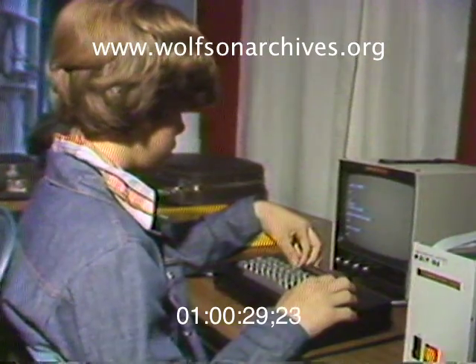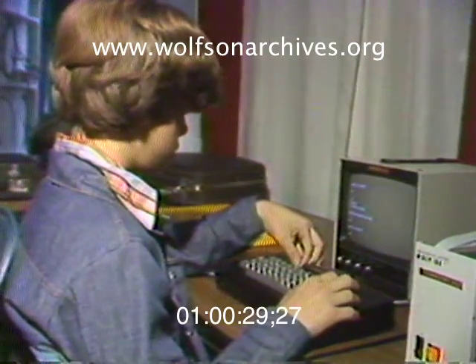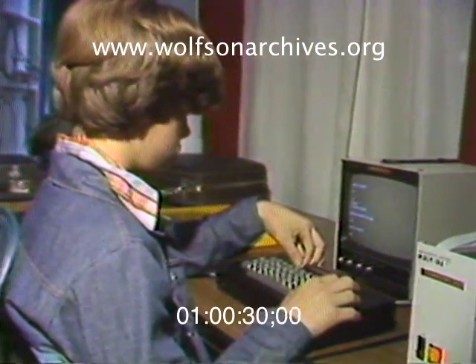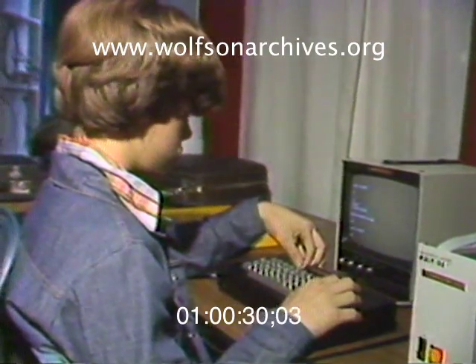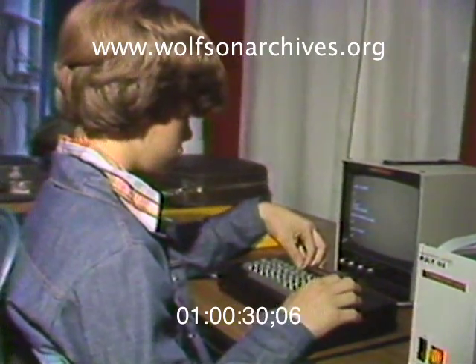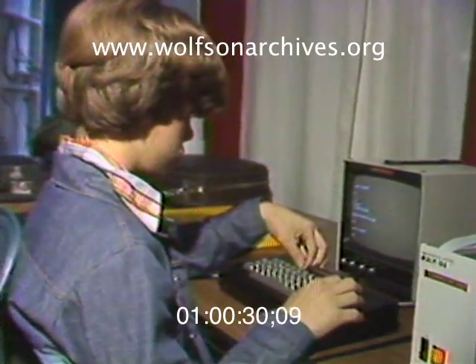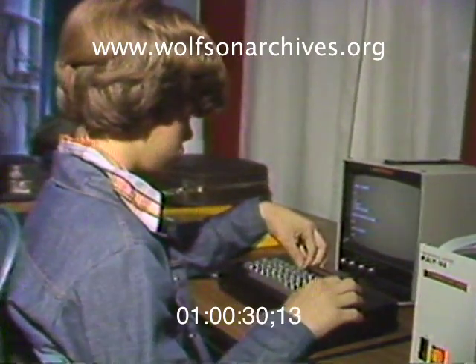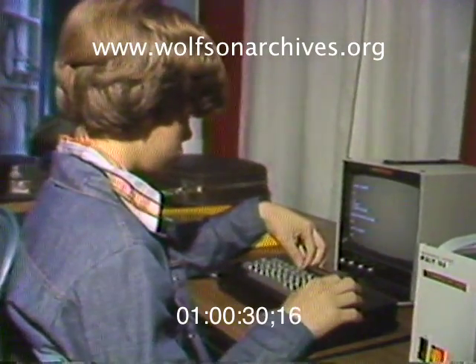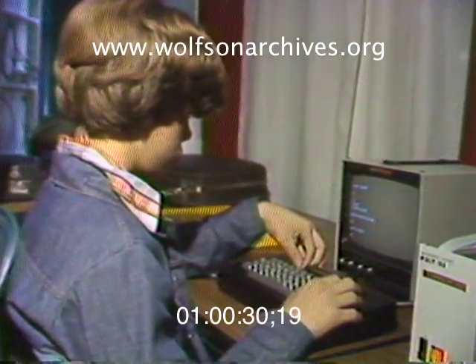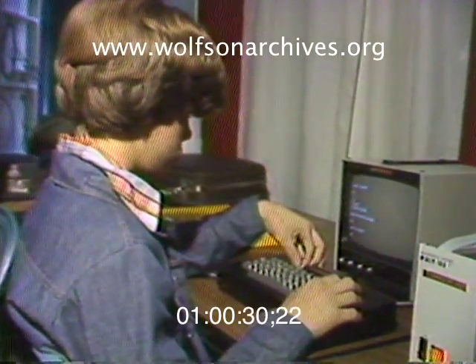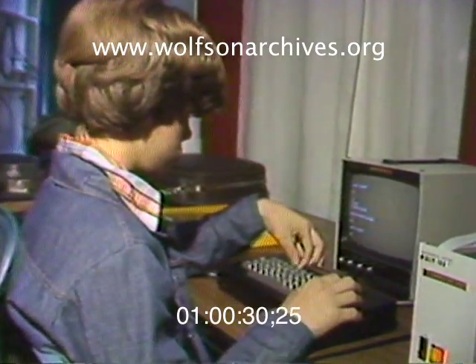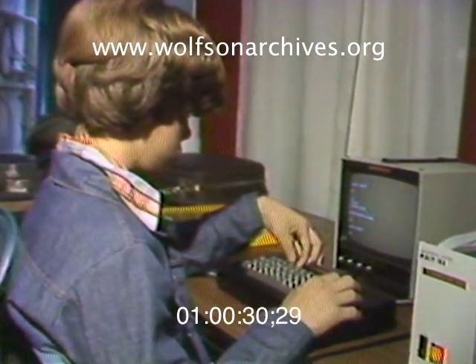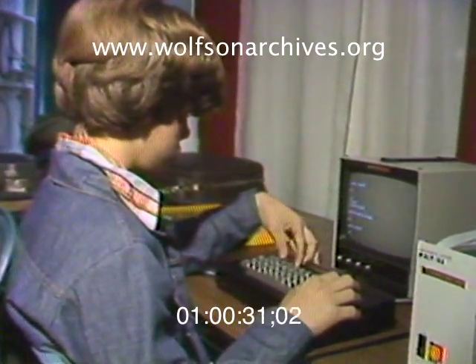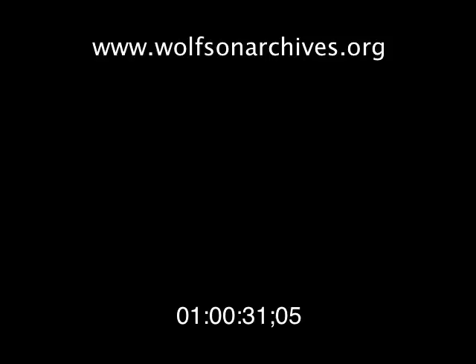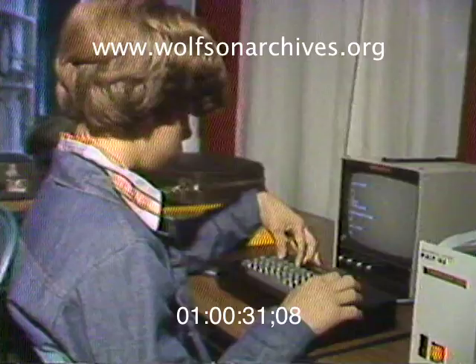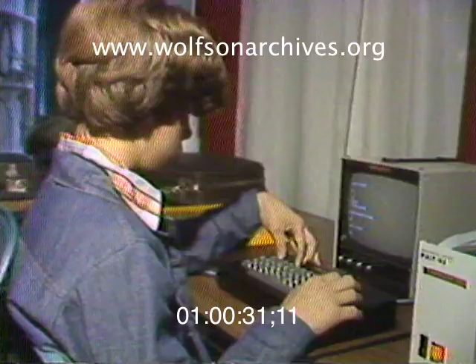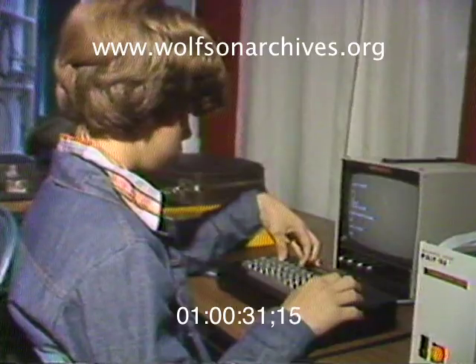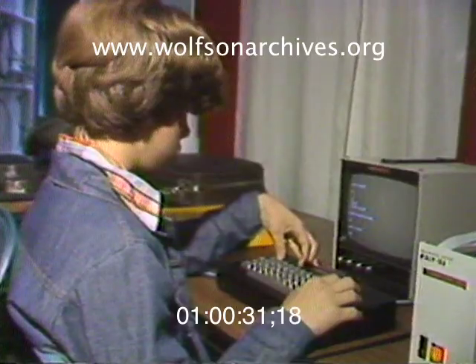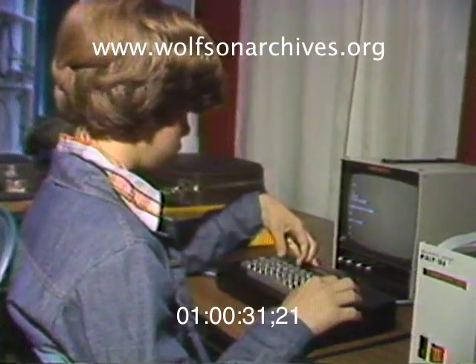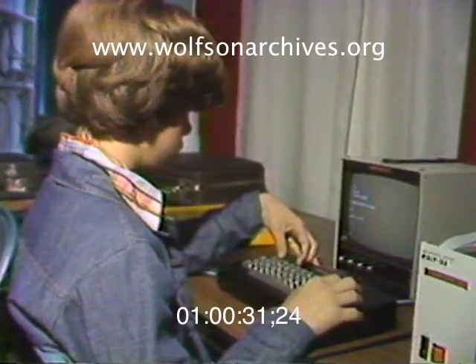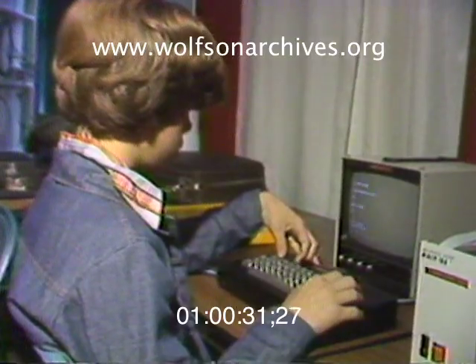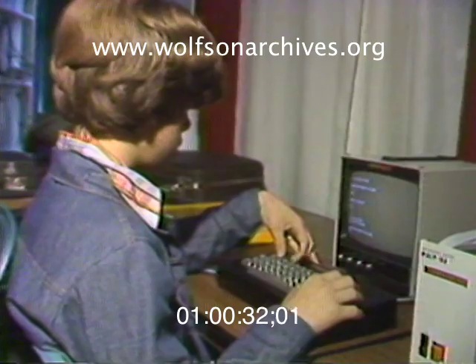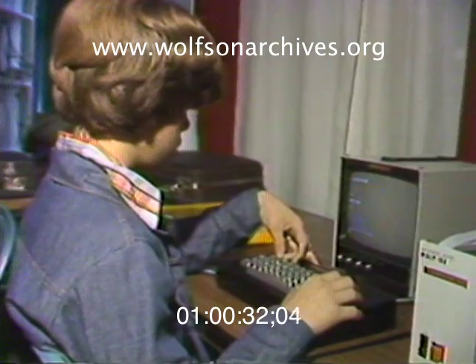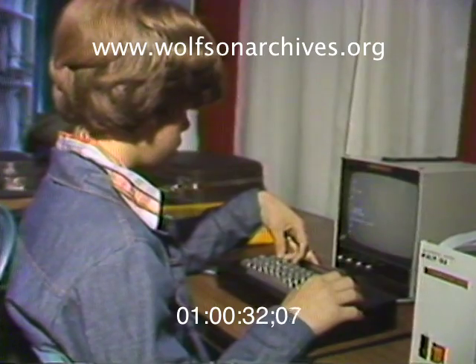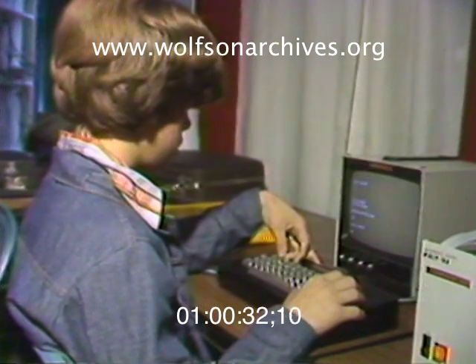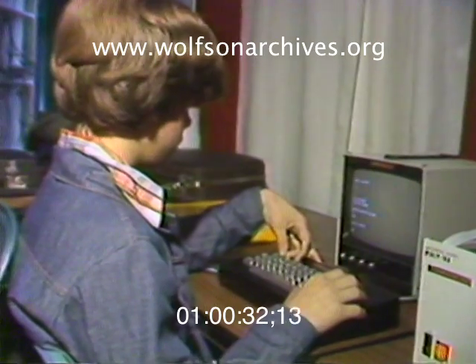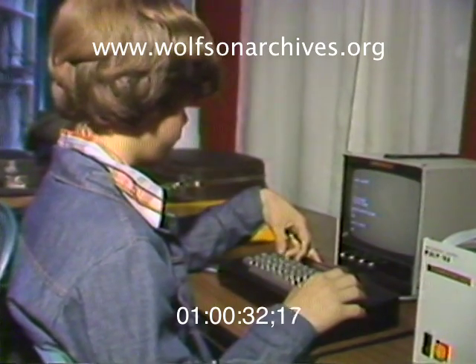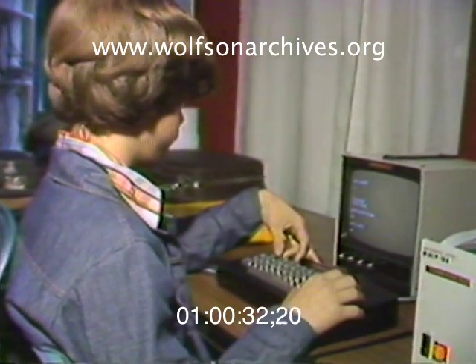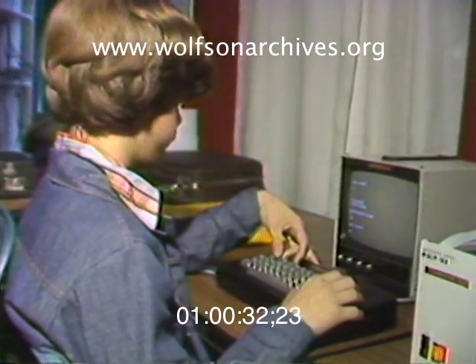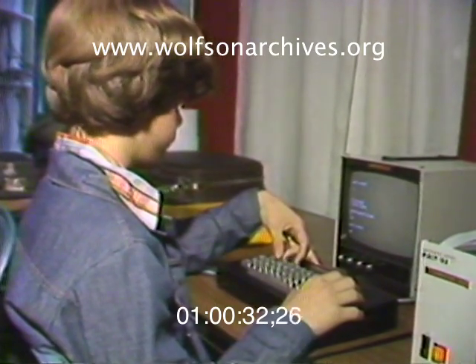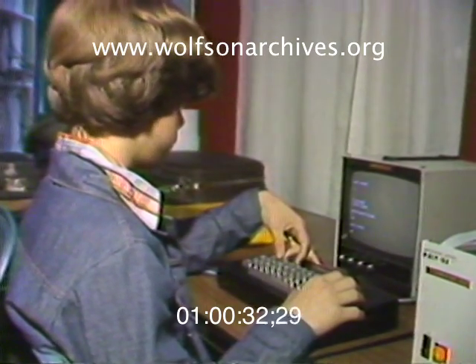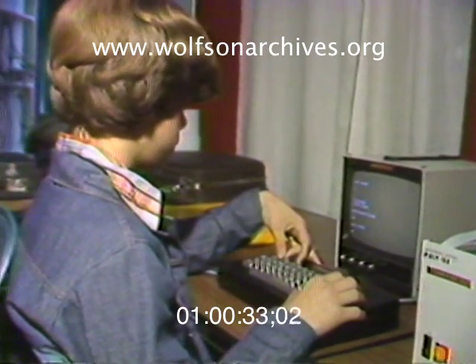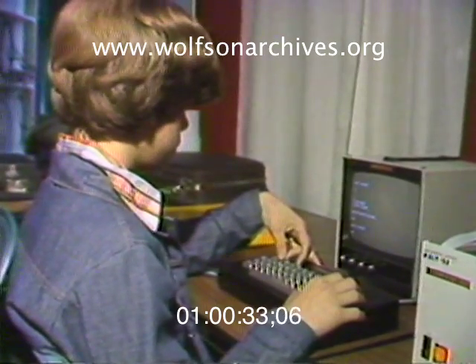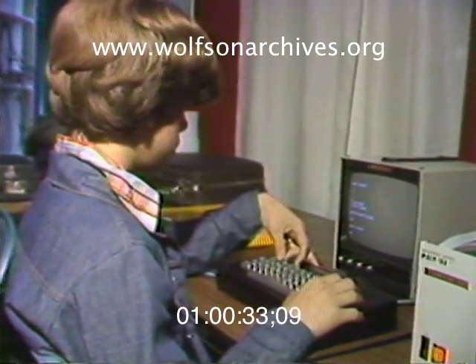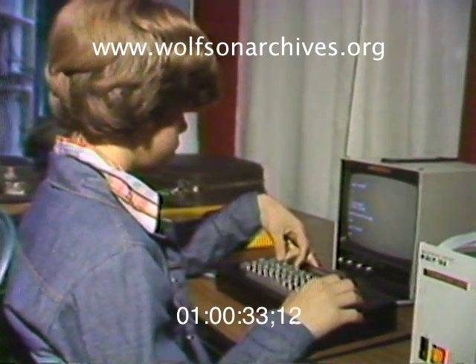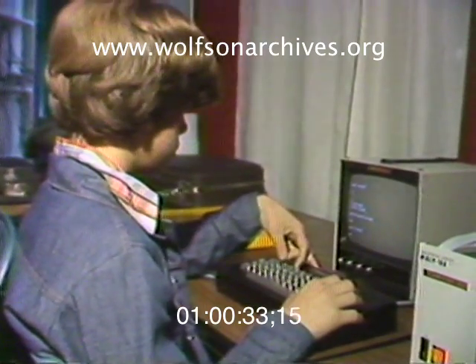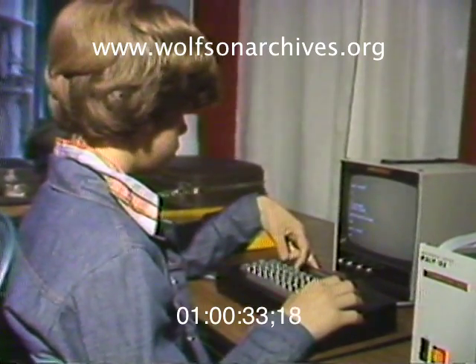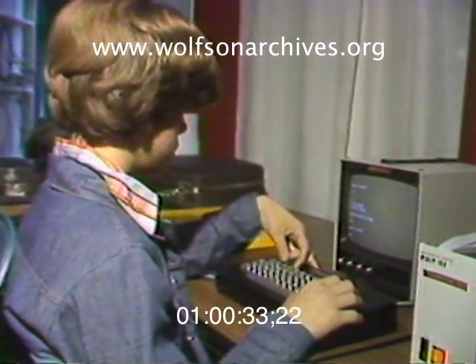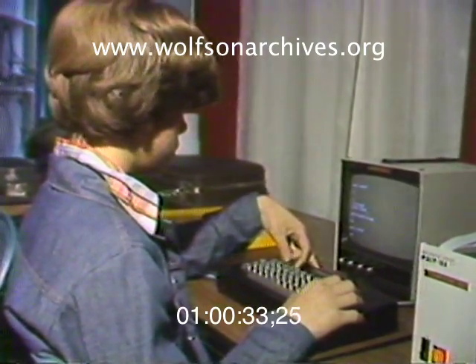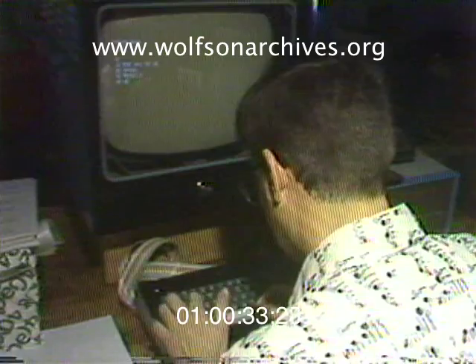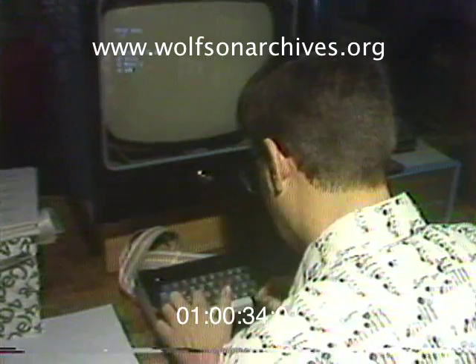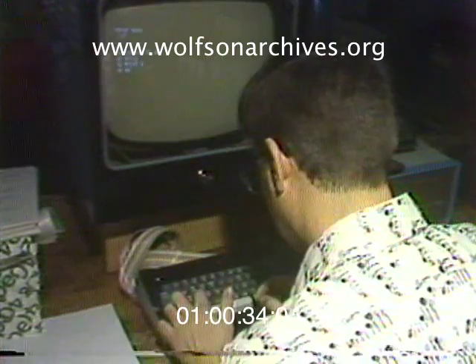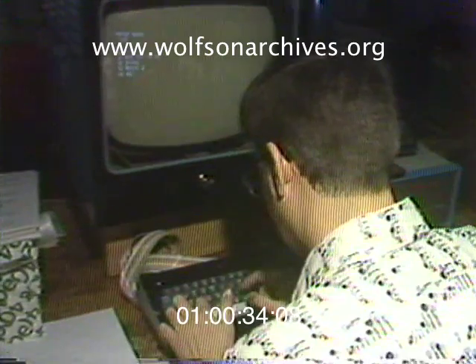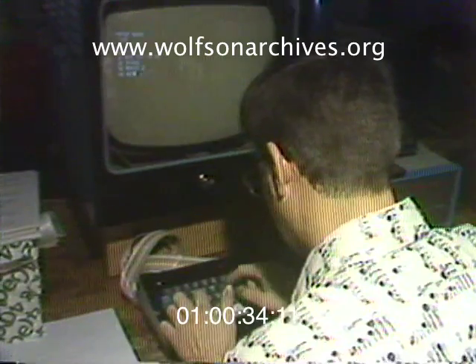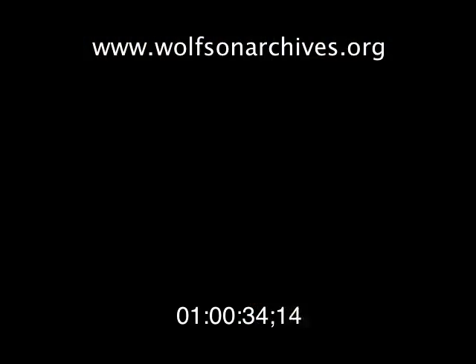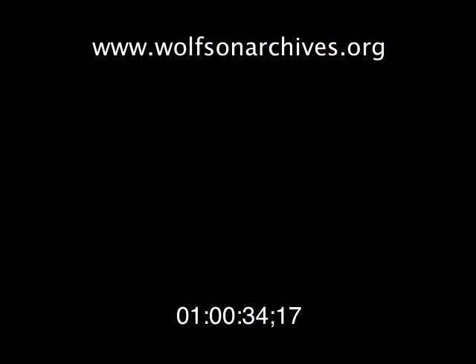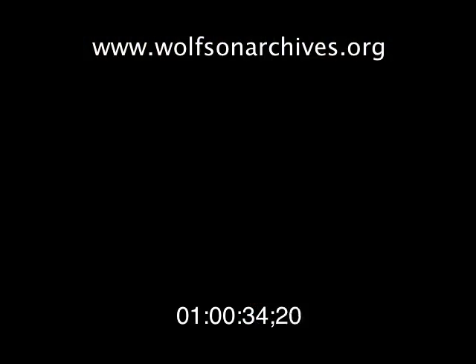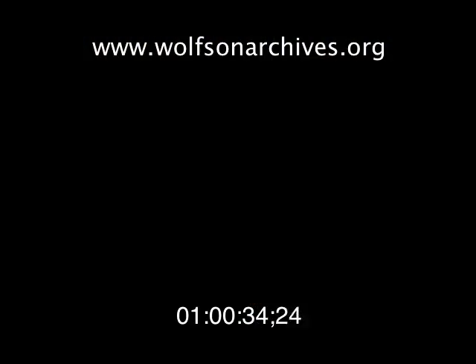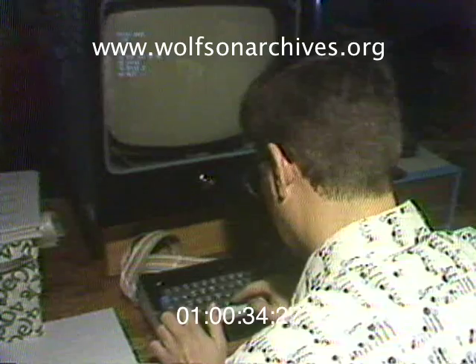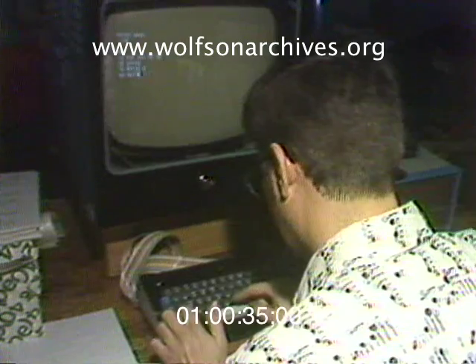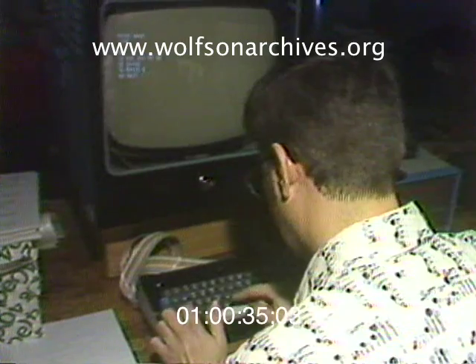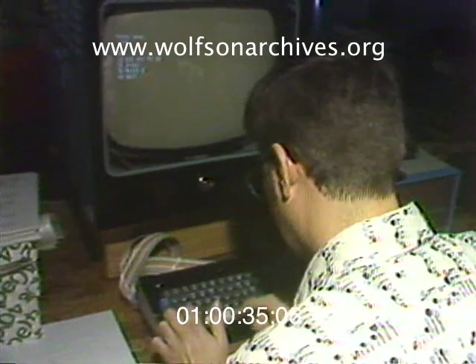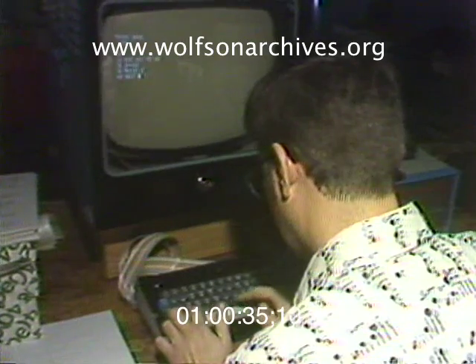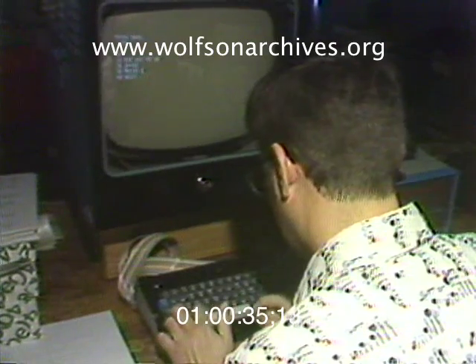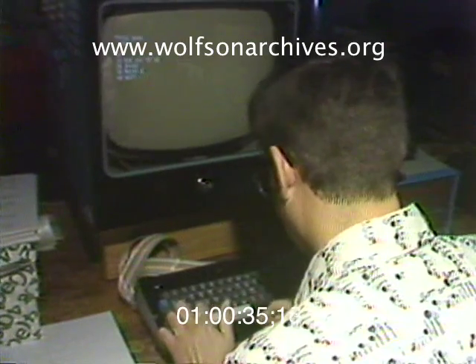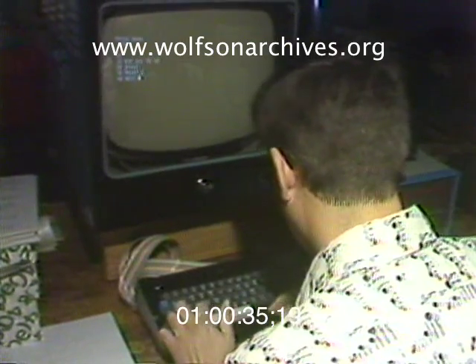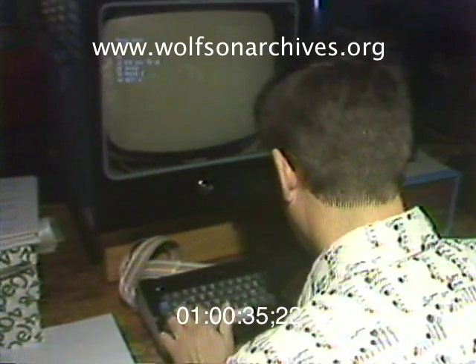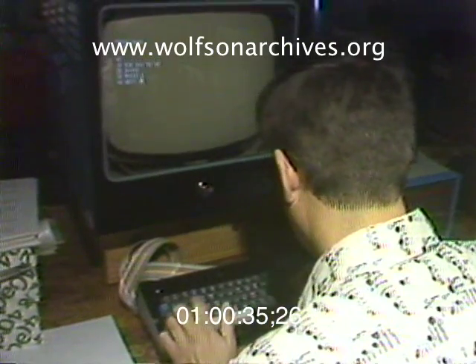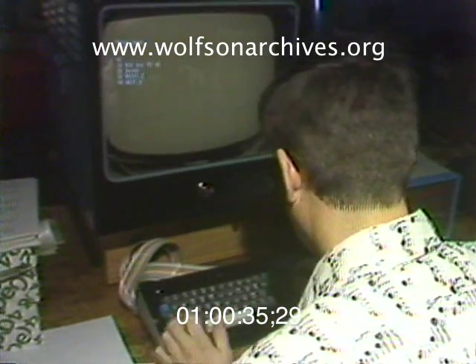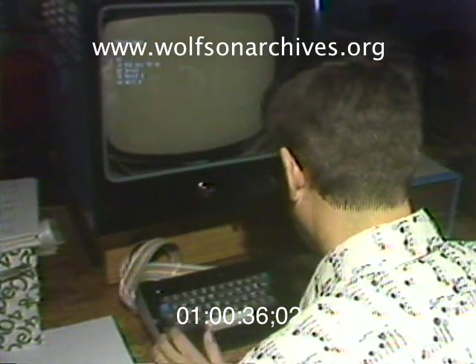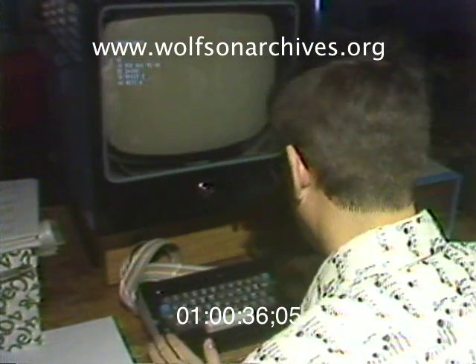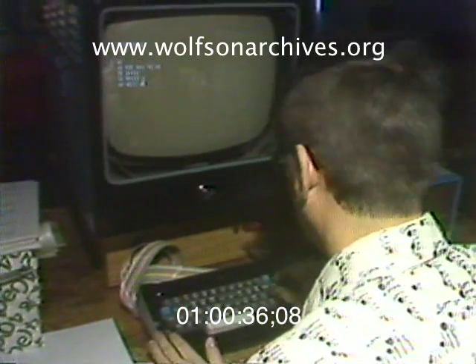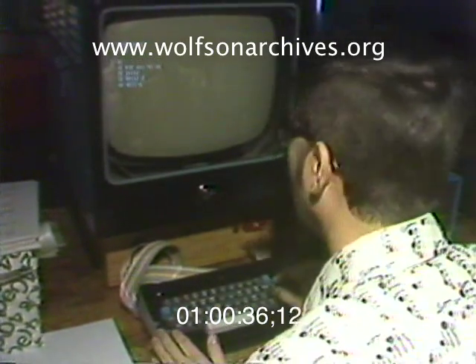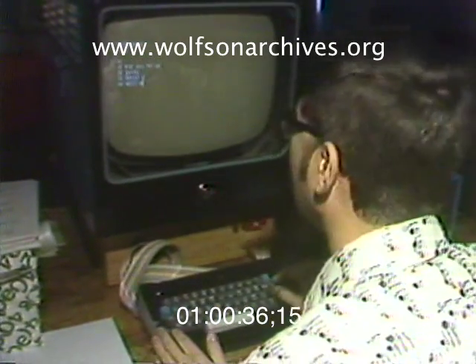Perhaps the most advanced concept at the show, however, are computer kits that can be made by amateurs for use in the home.